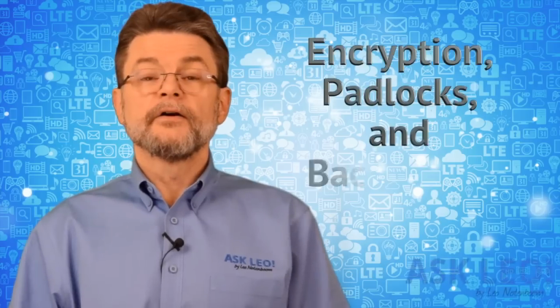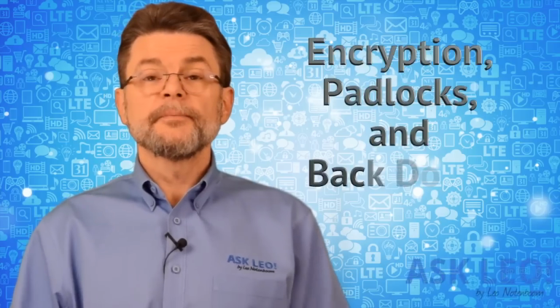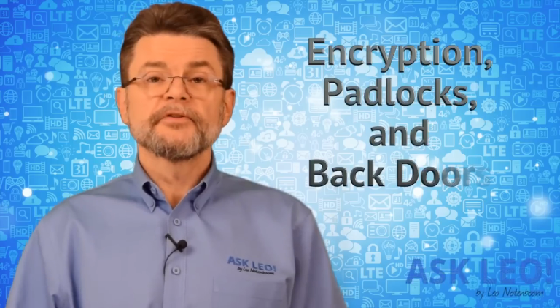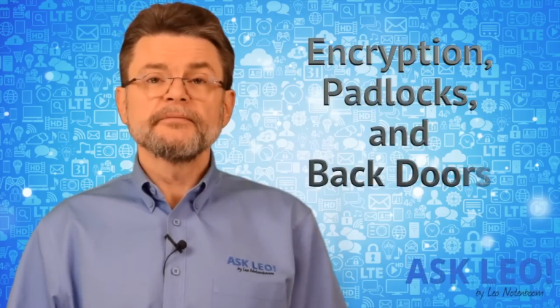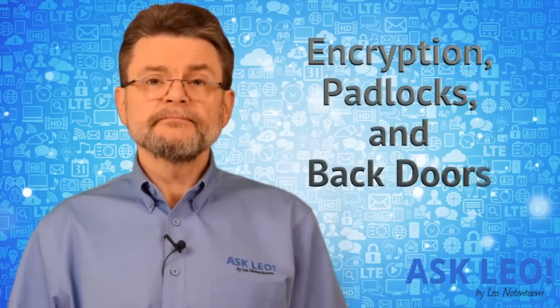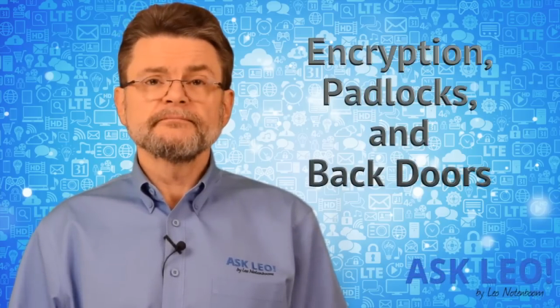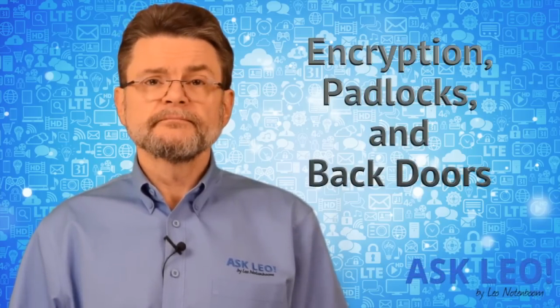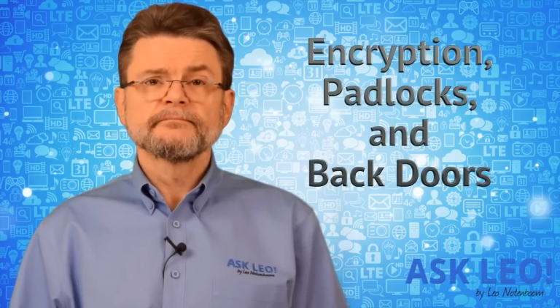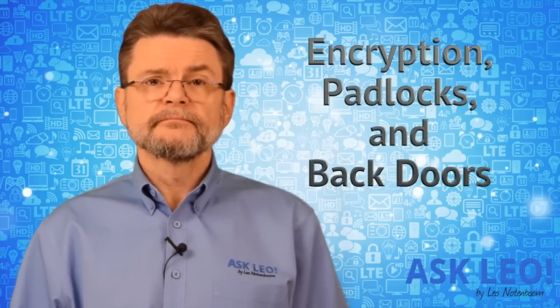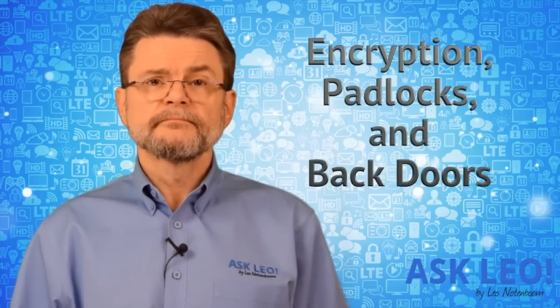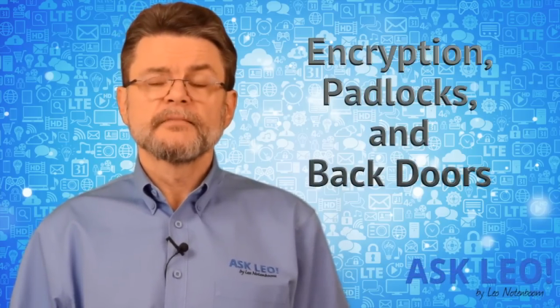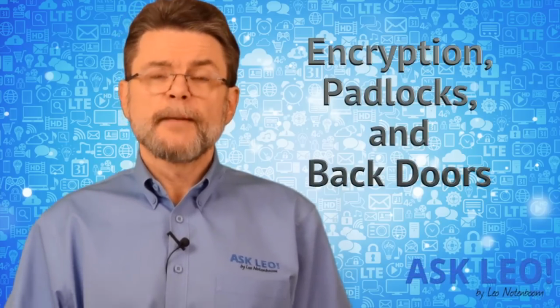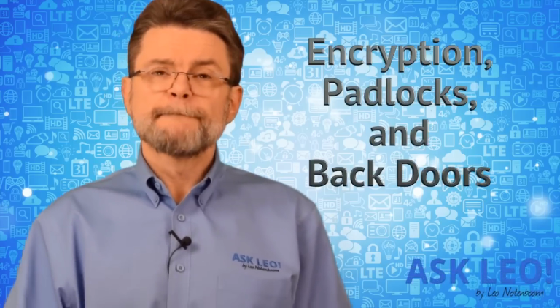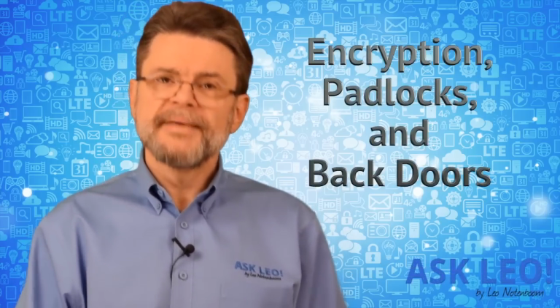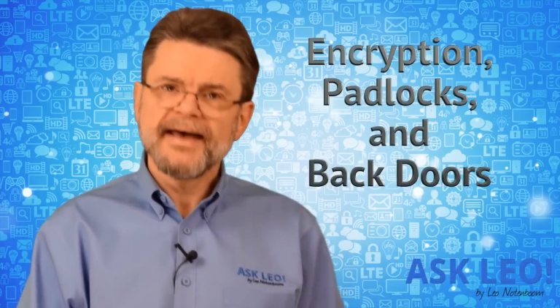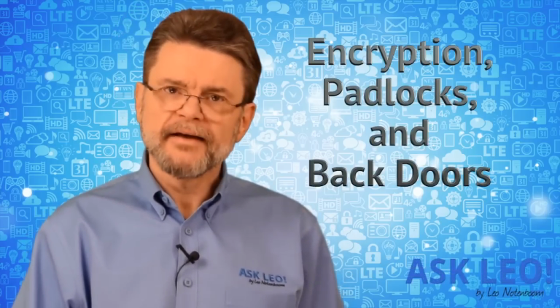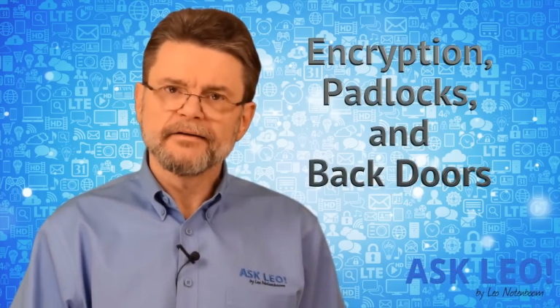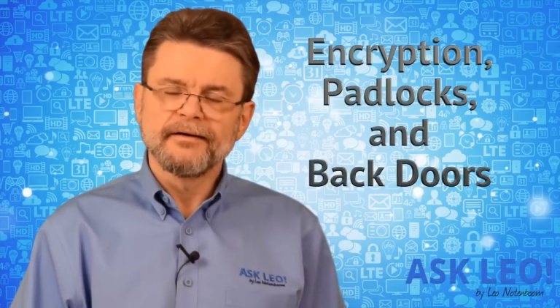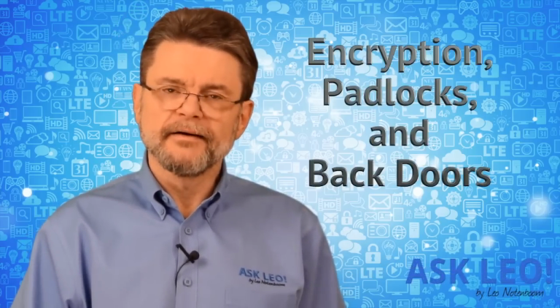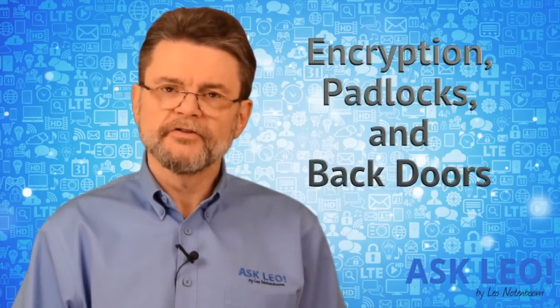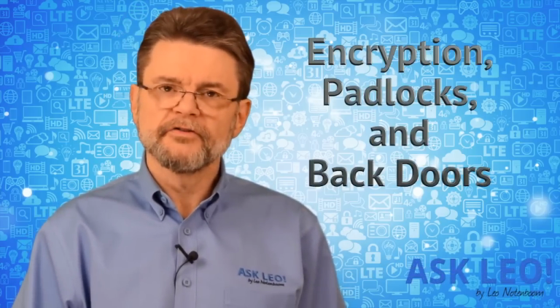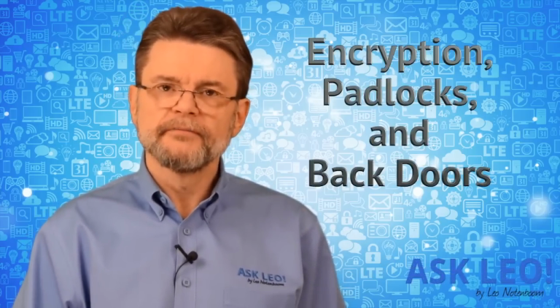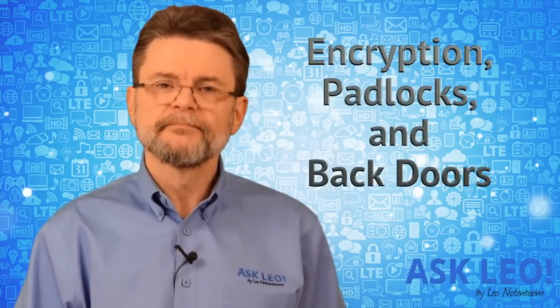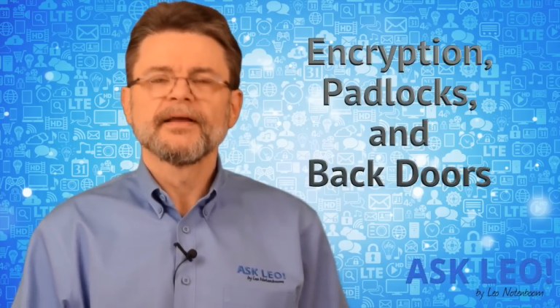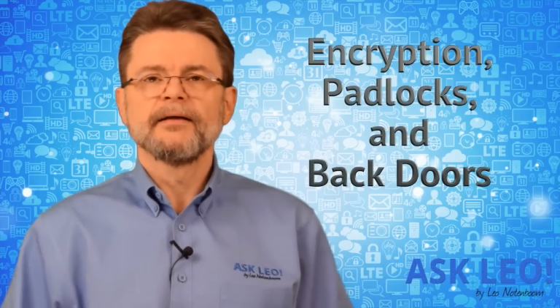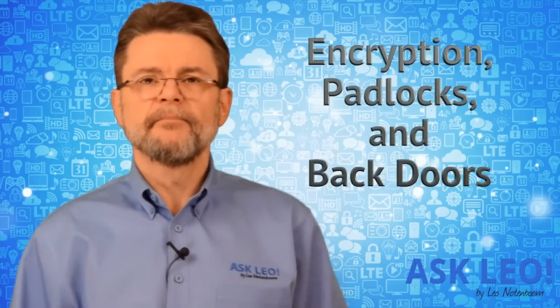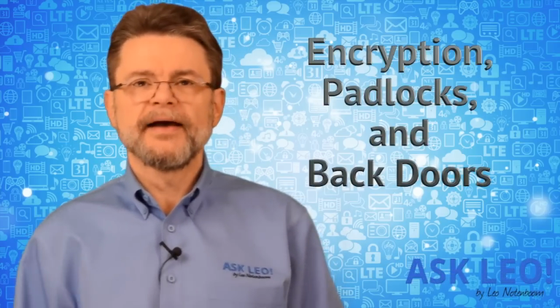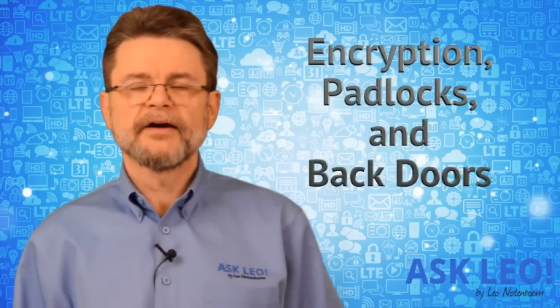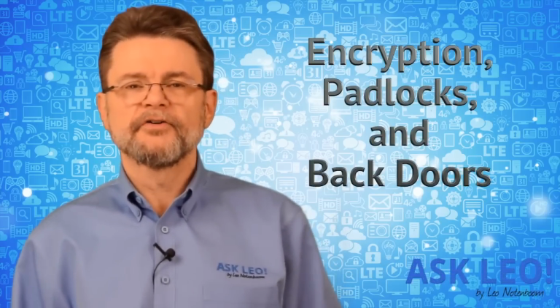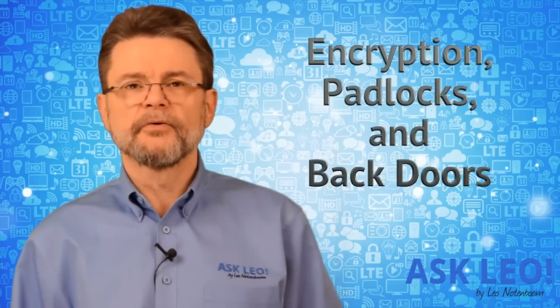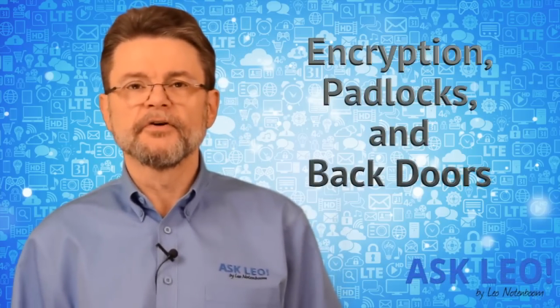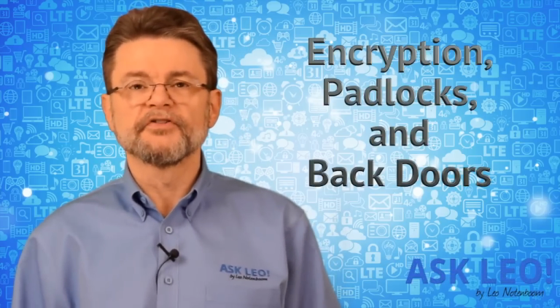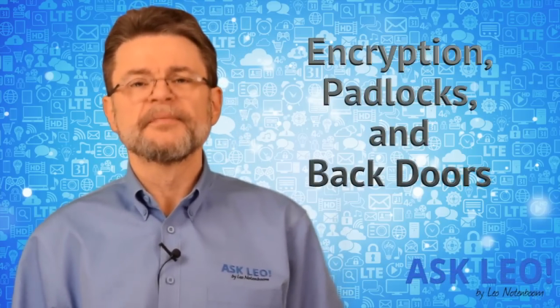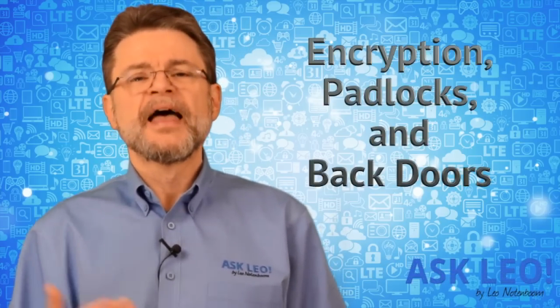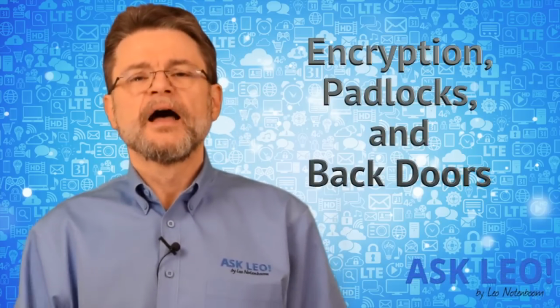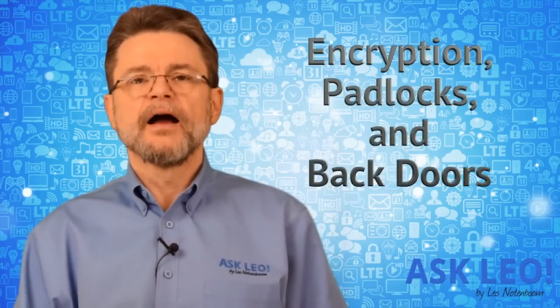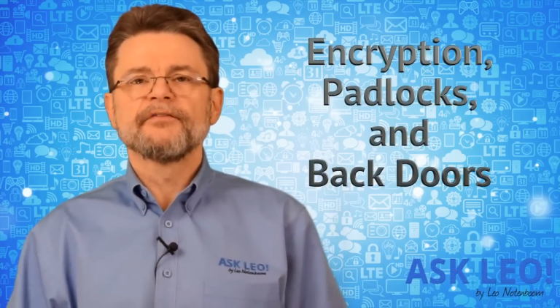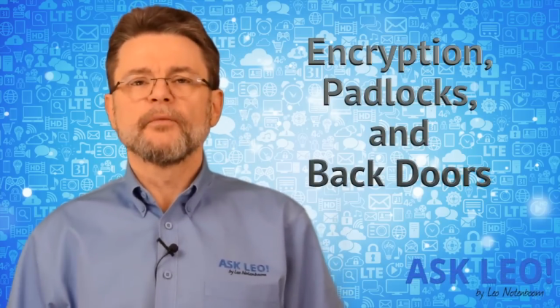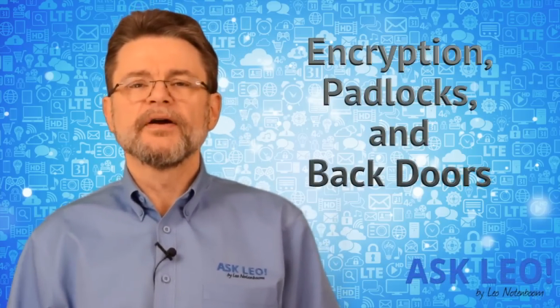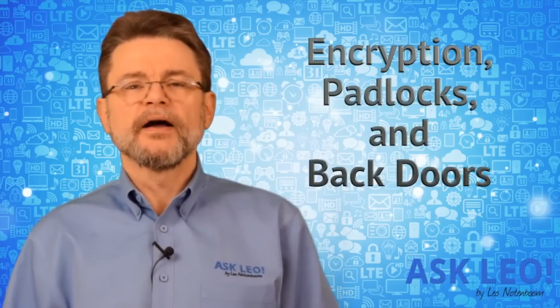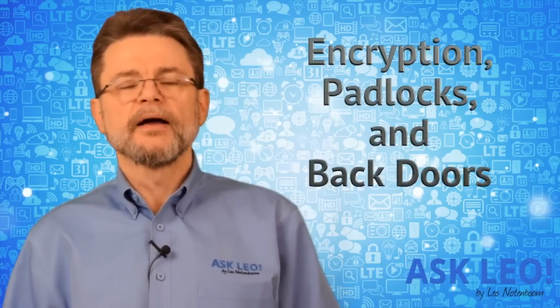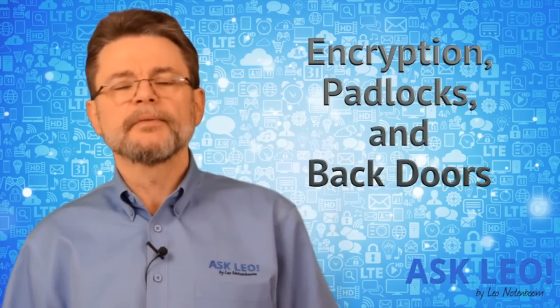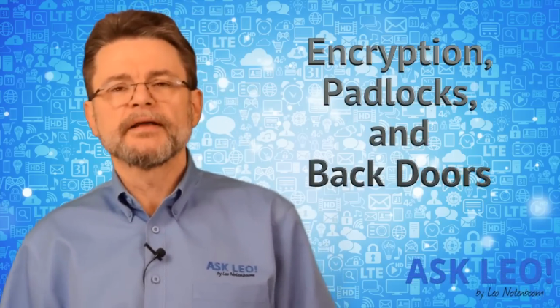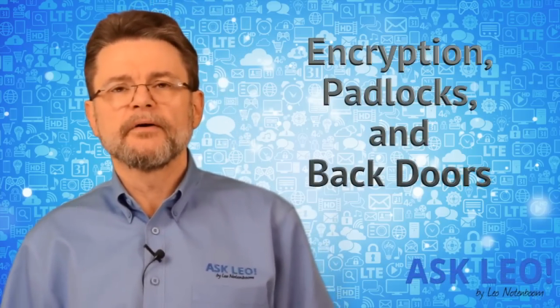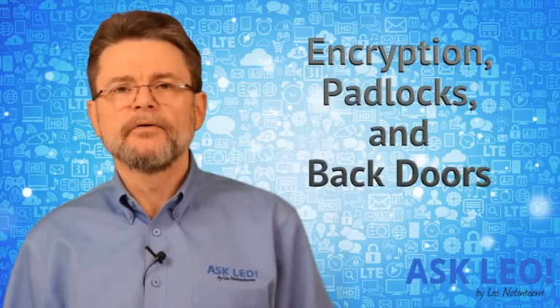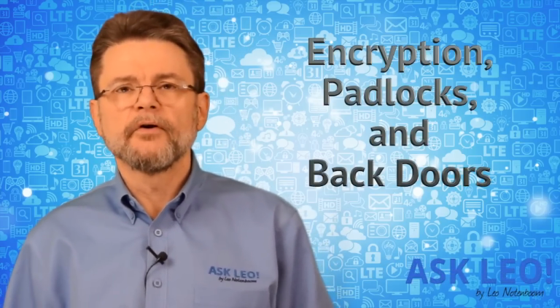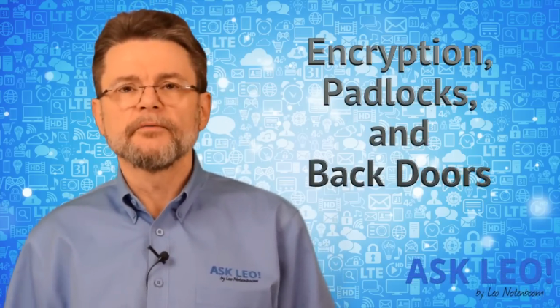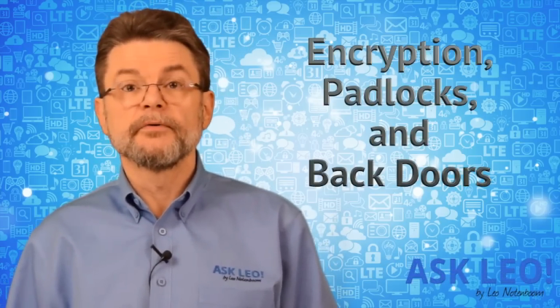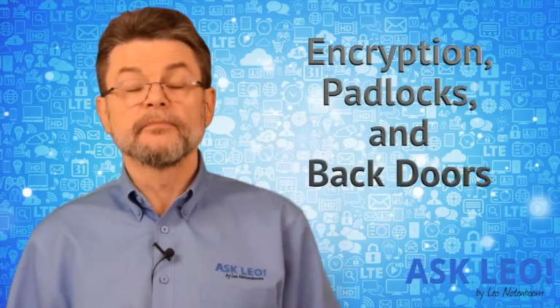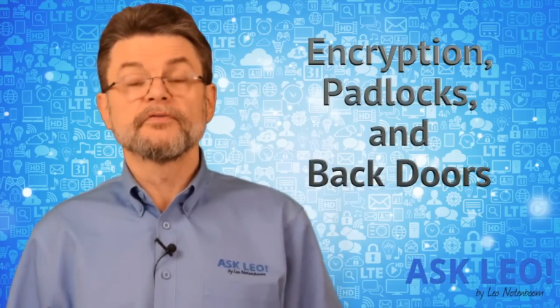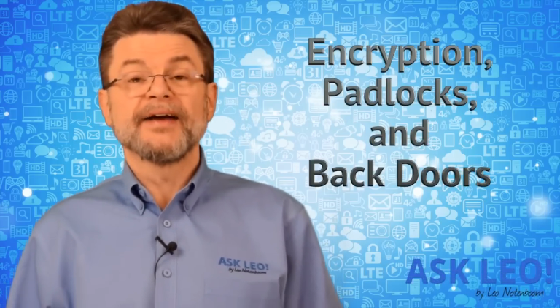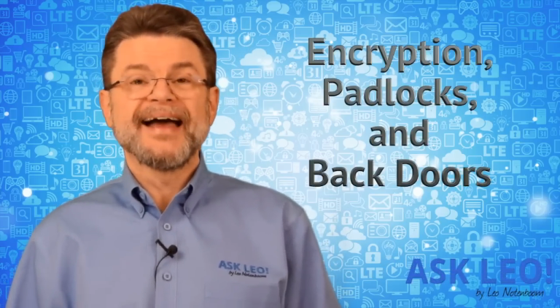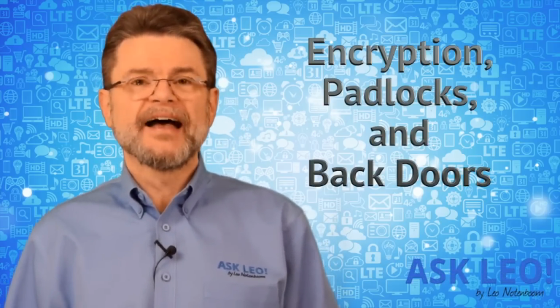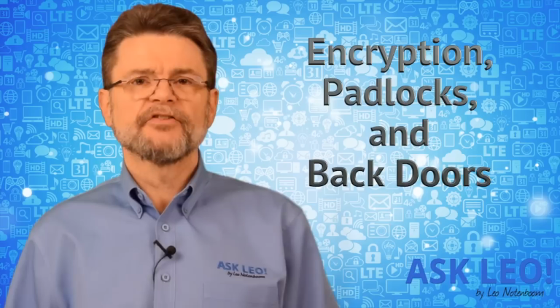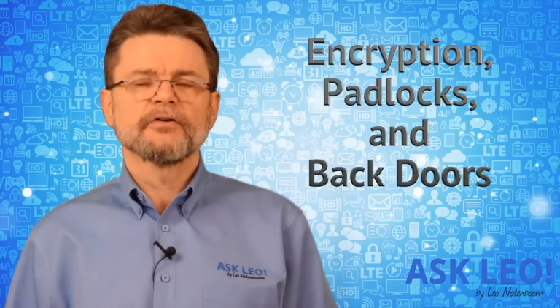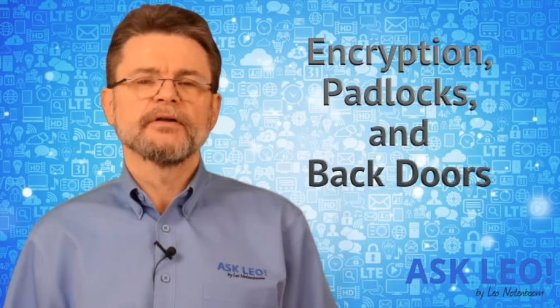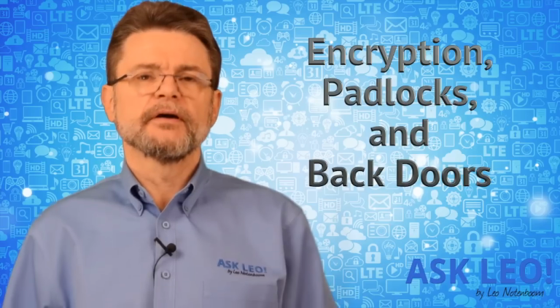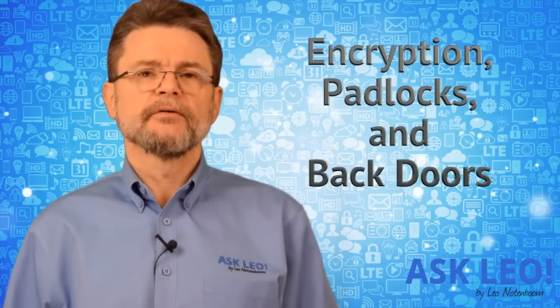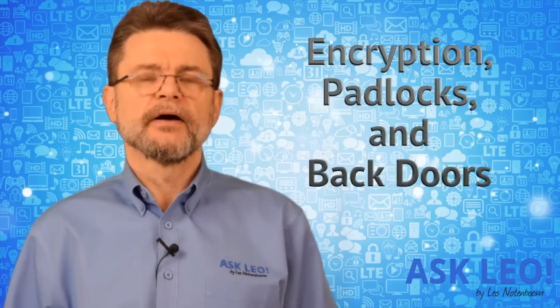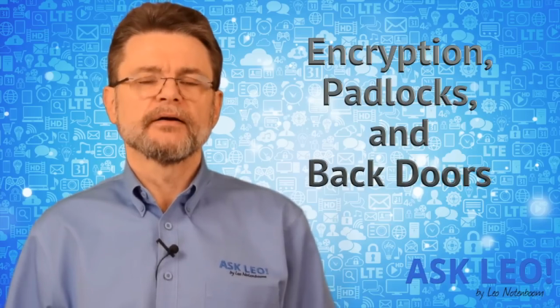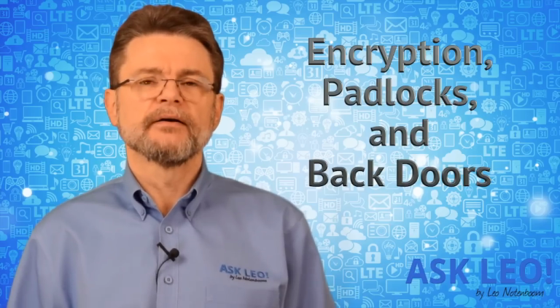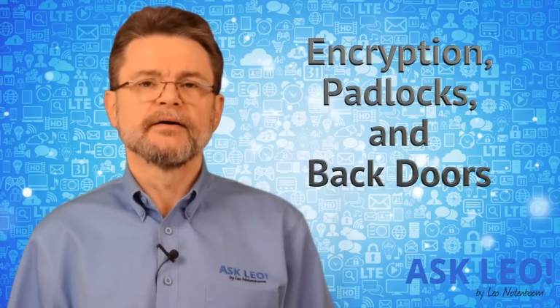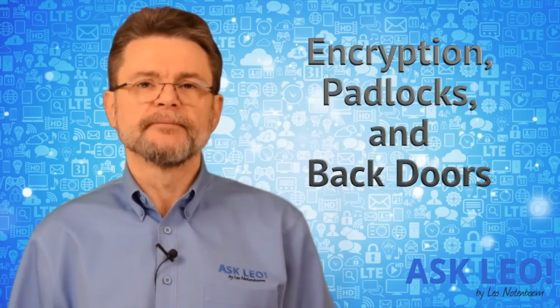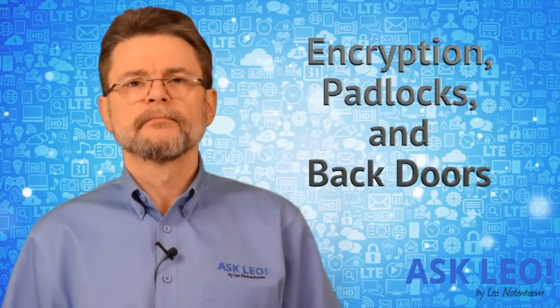Encryption, padlocks and back doors. Hi everyone, I'm Leo Notenboom for Askleo.com.